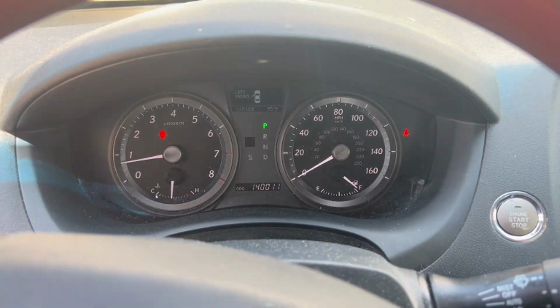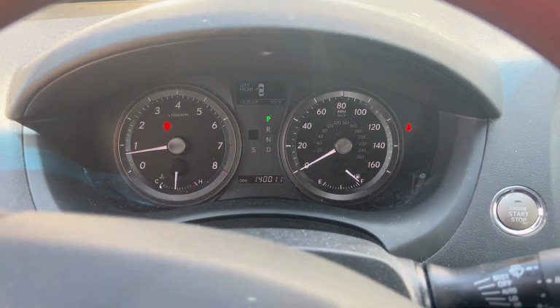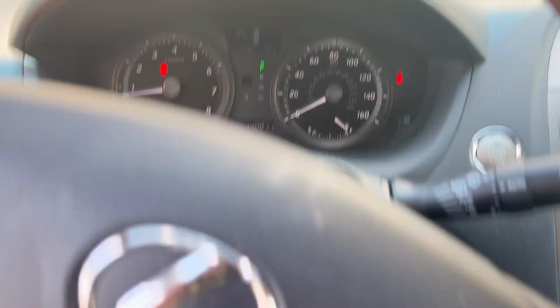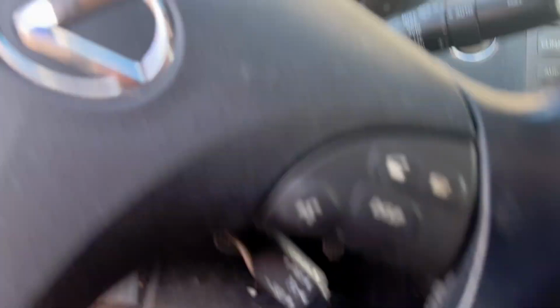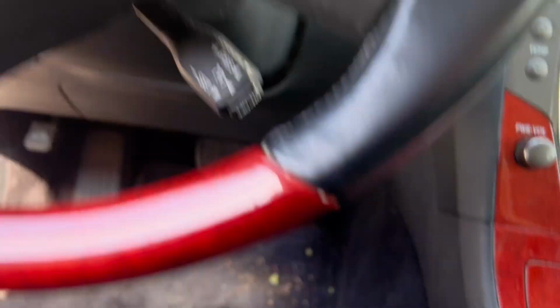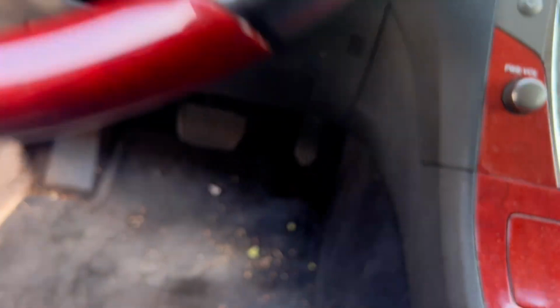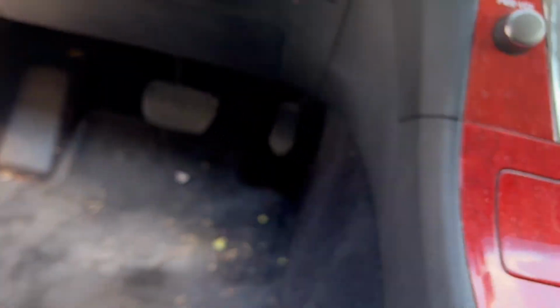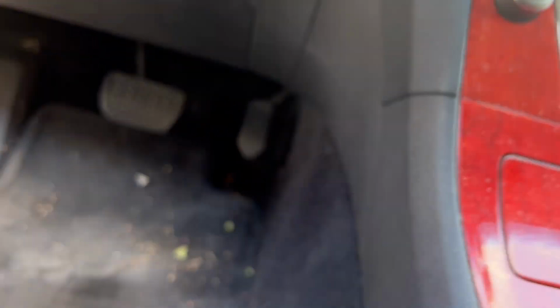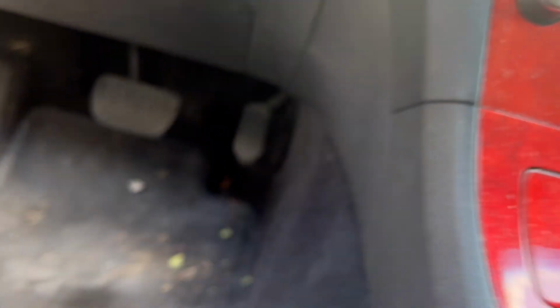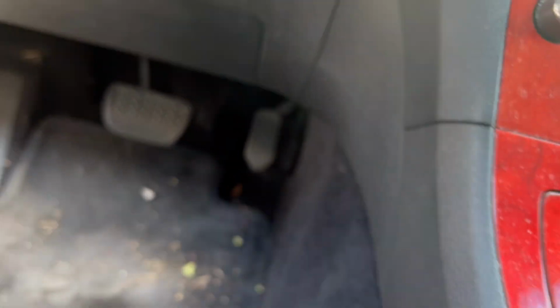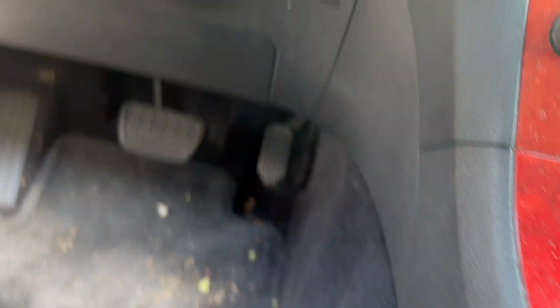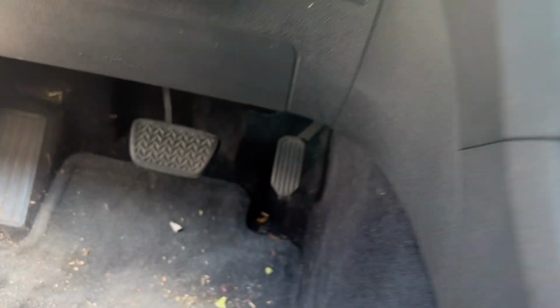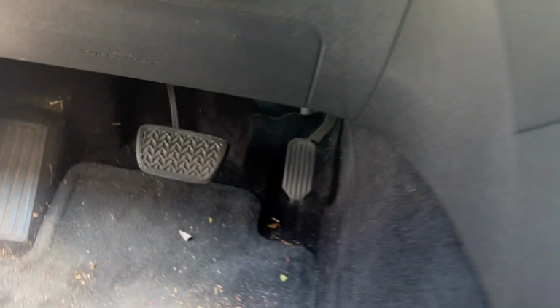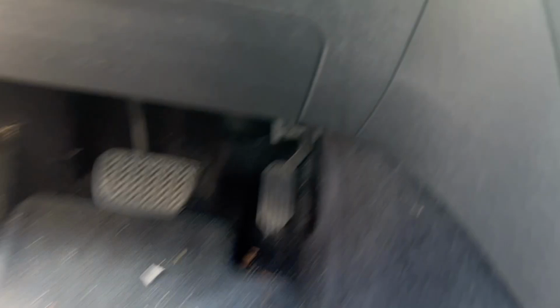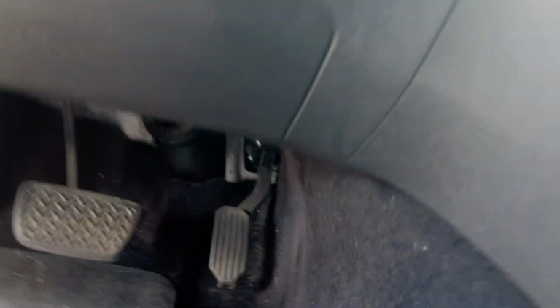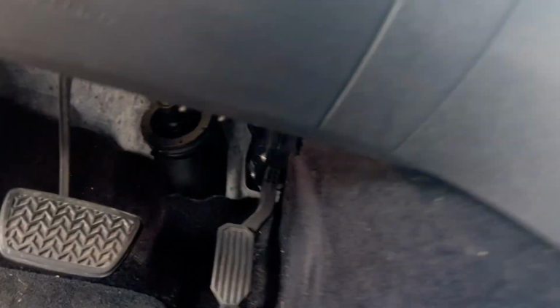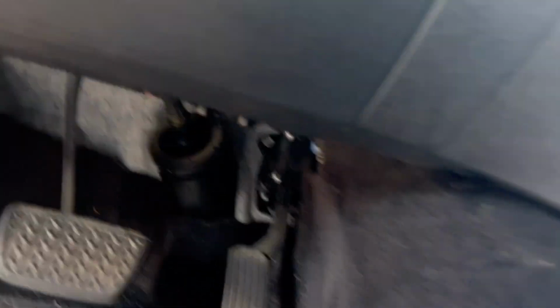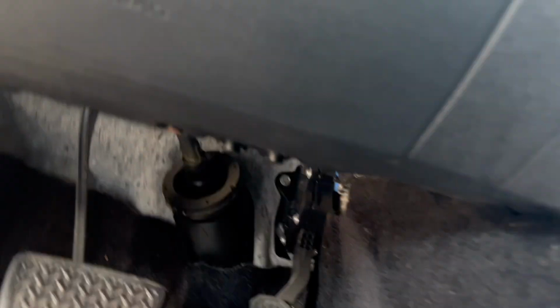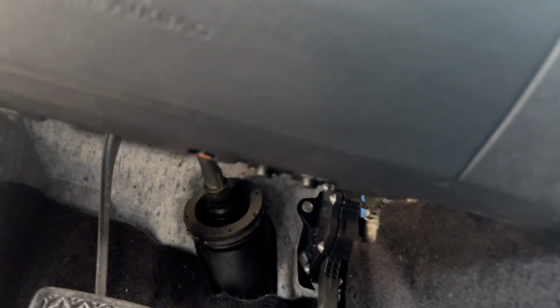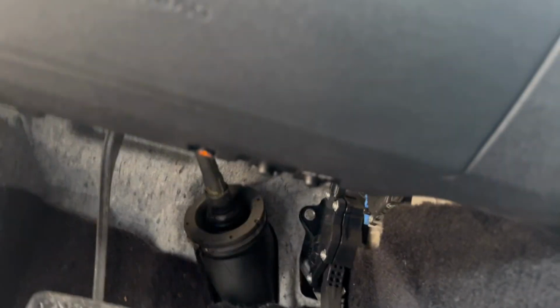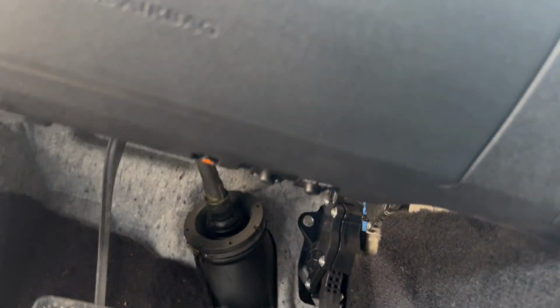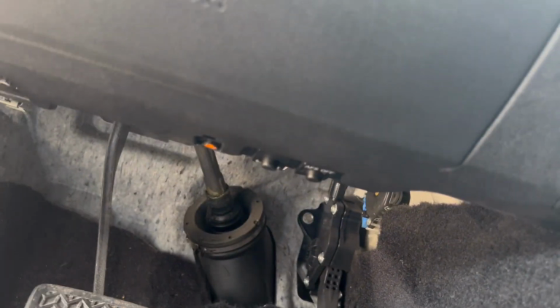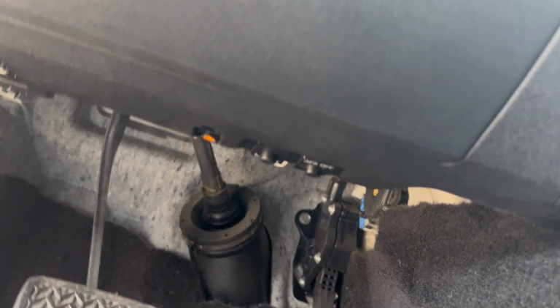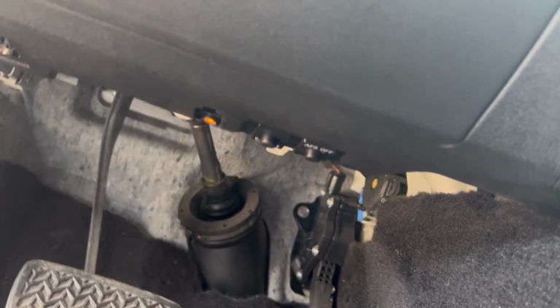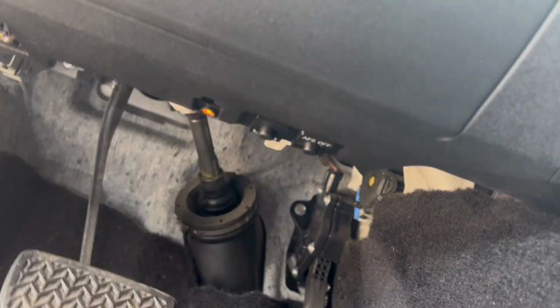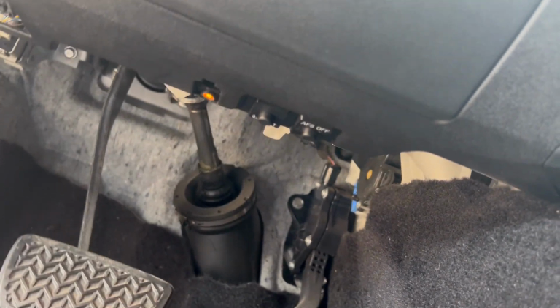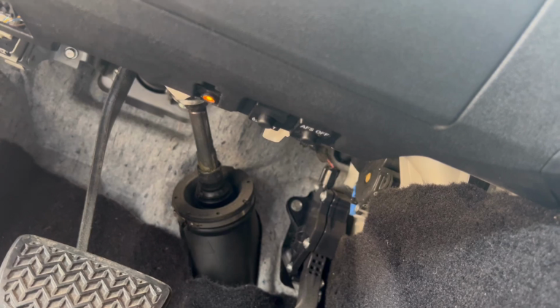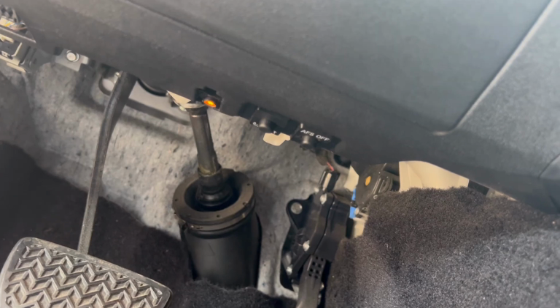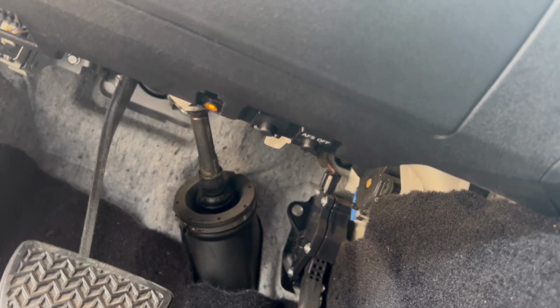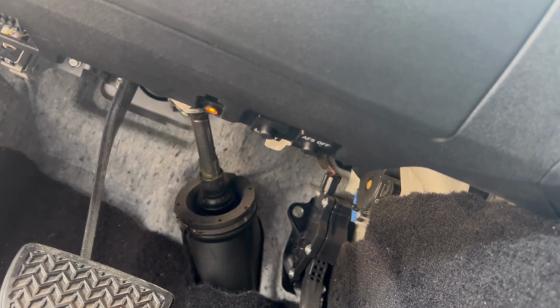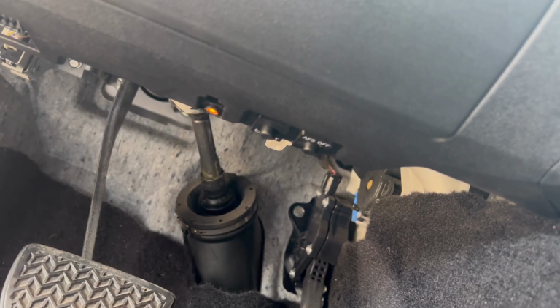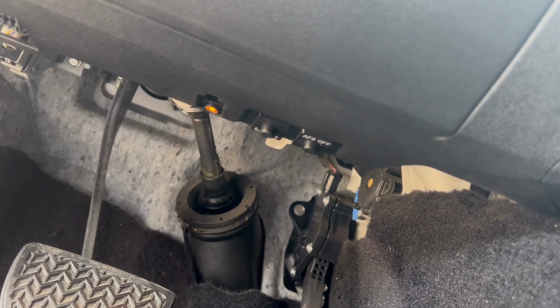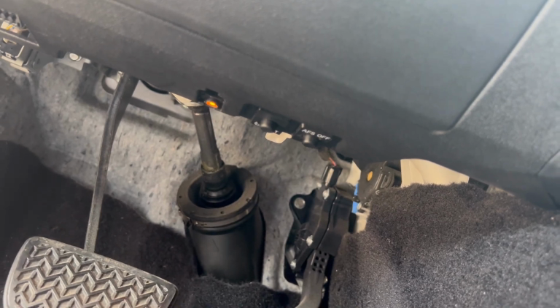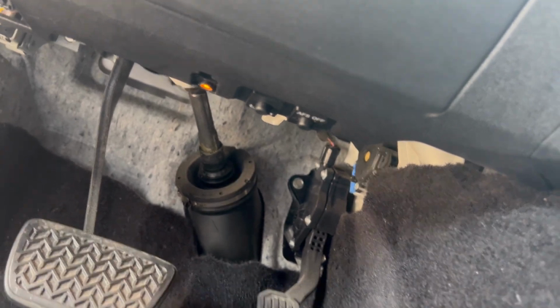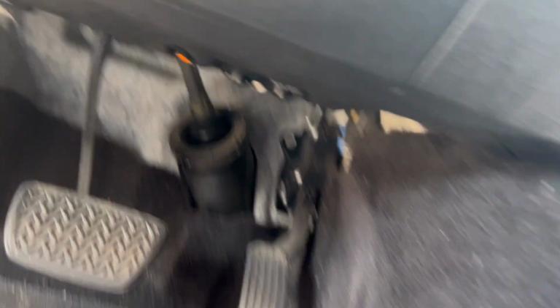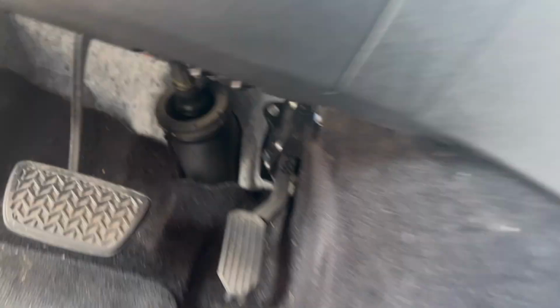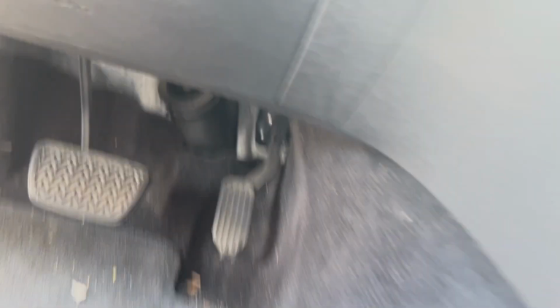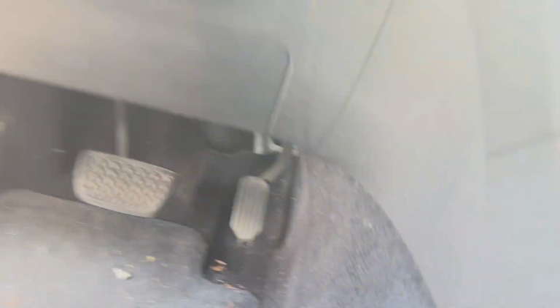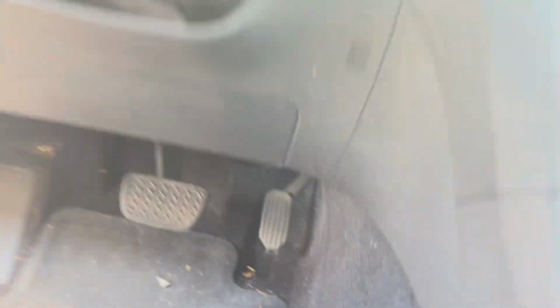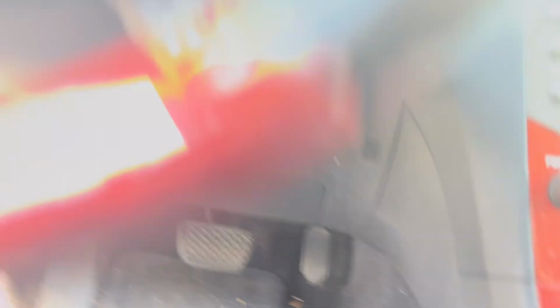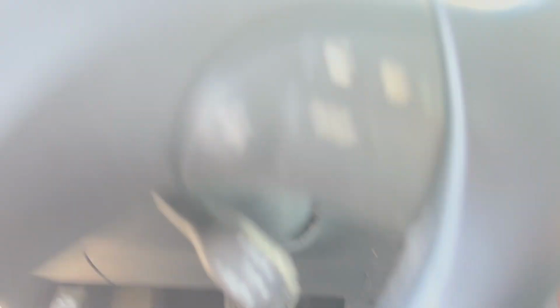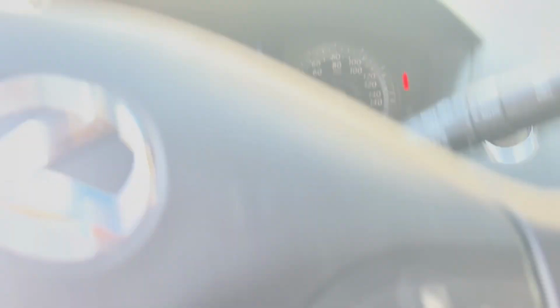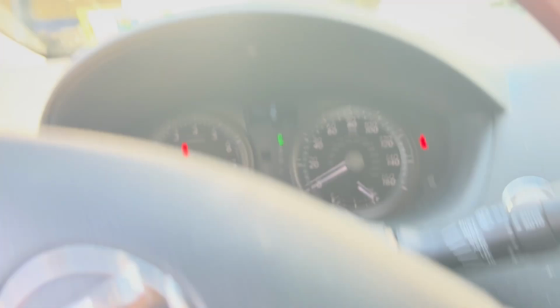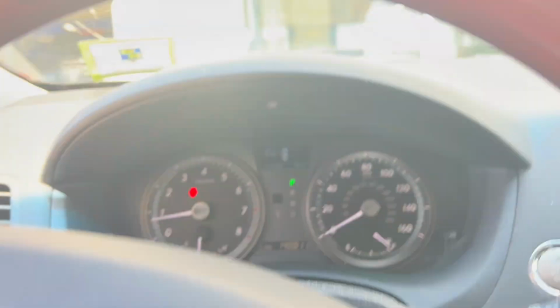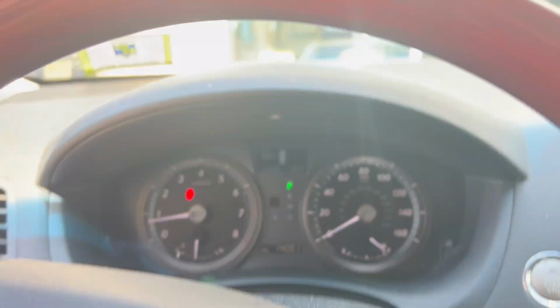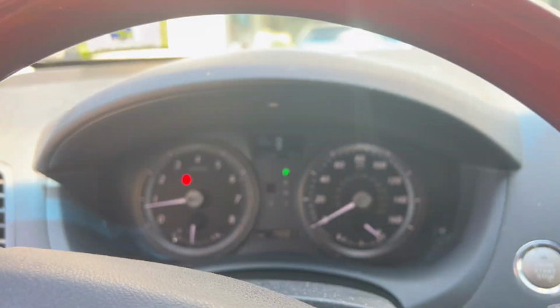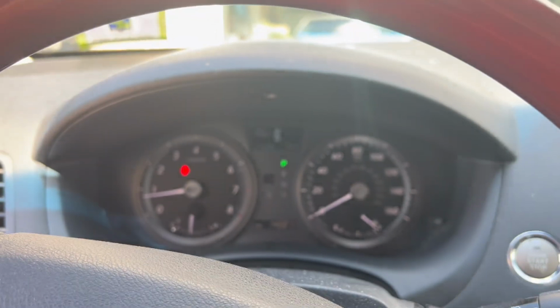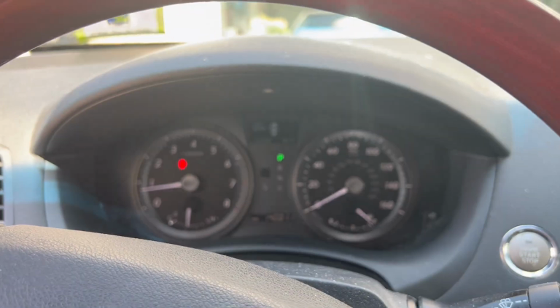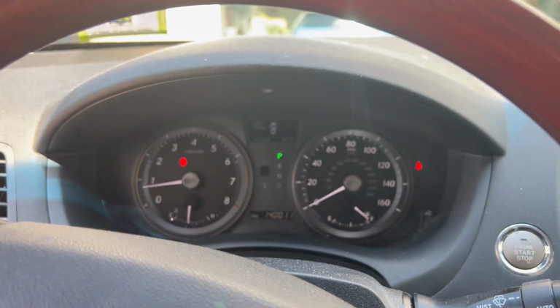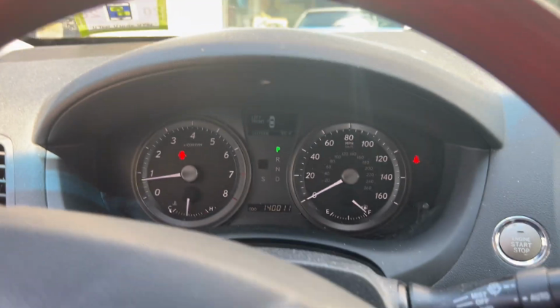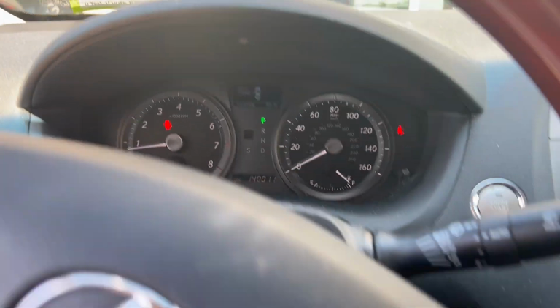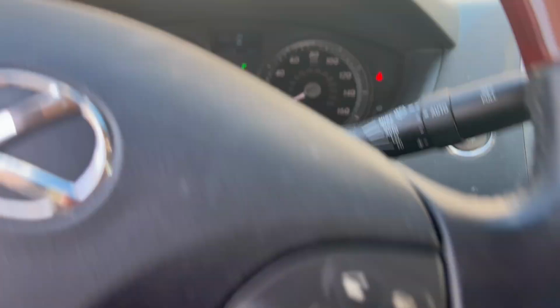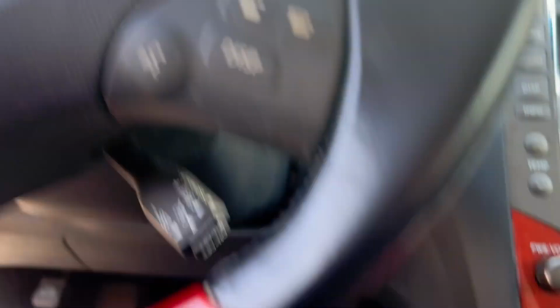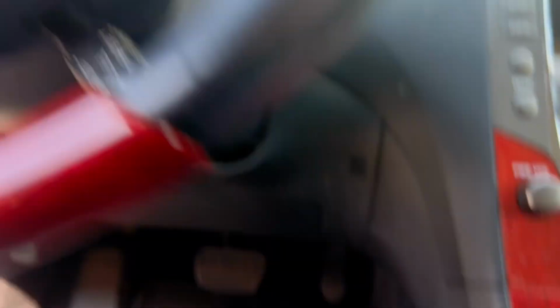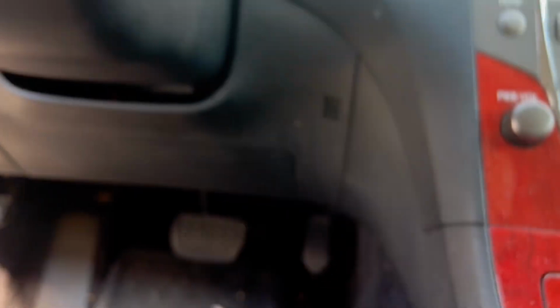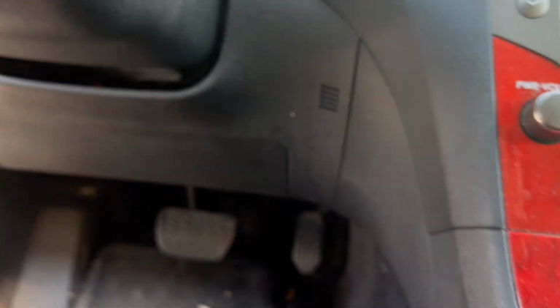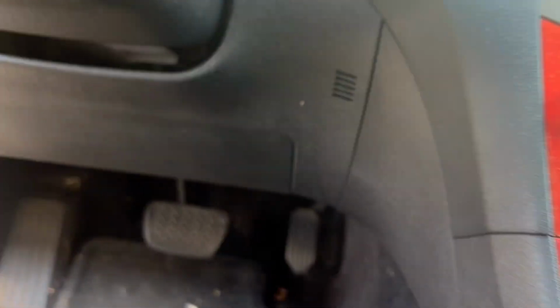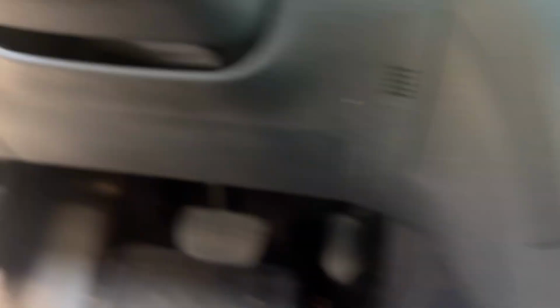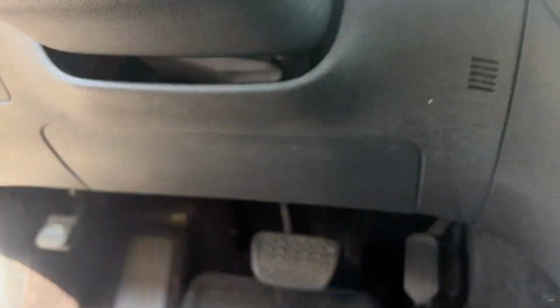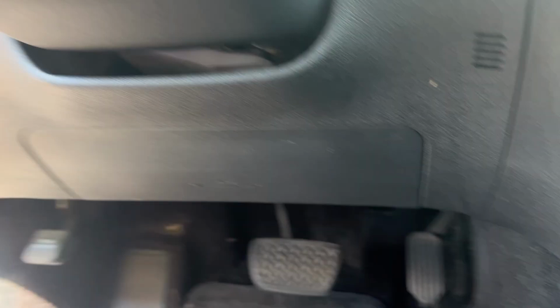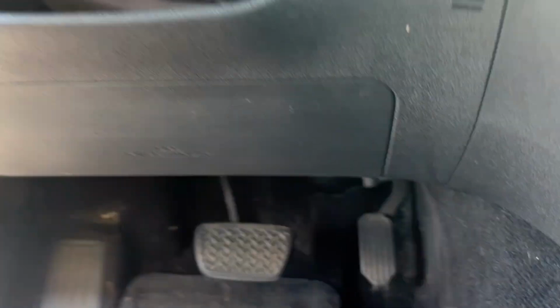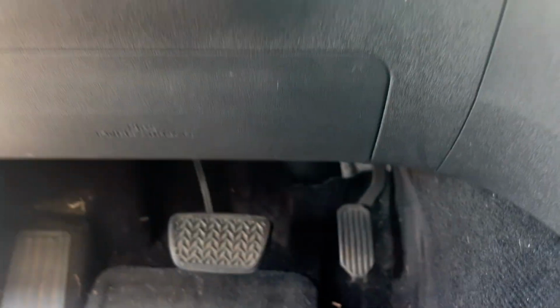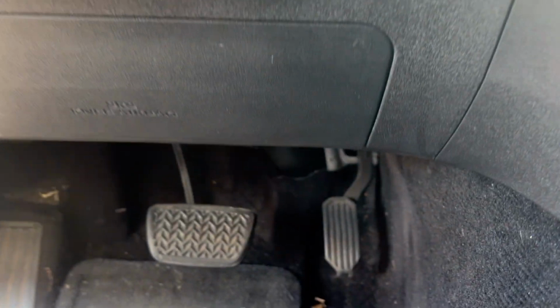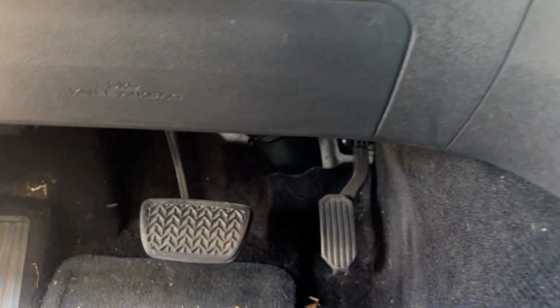Double checking — this is where the button is, directly where your knees go.